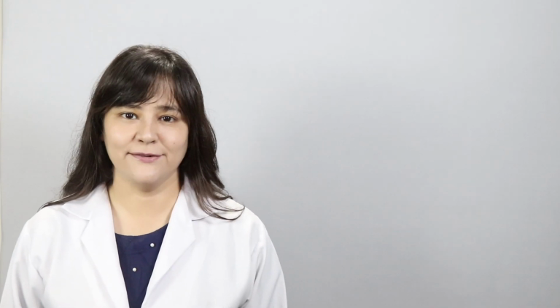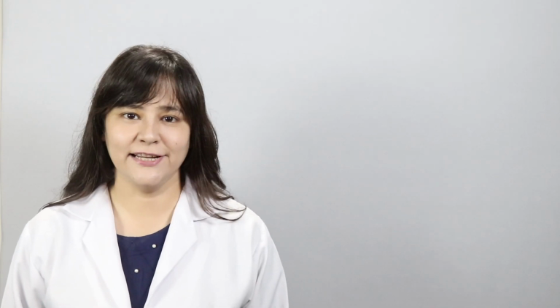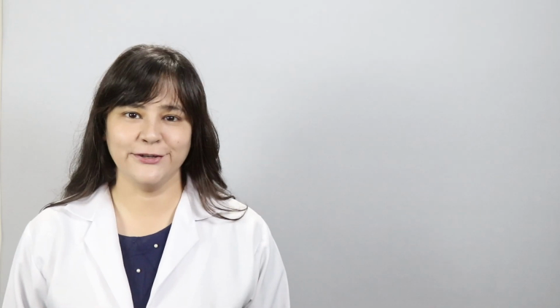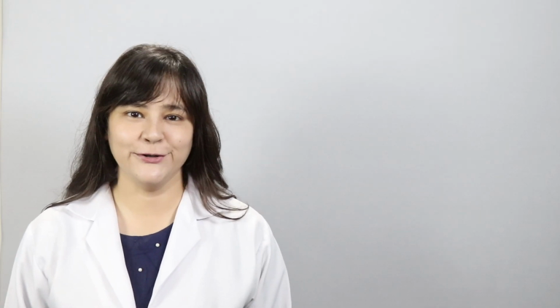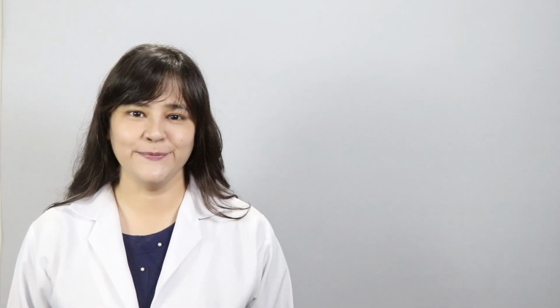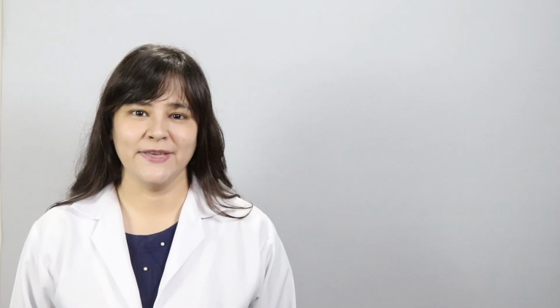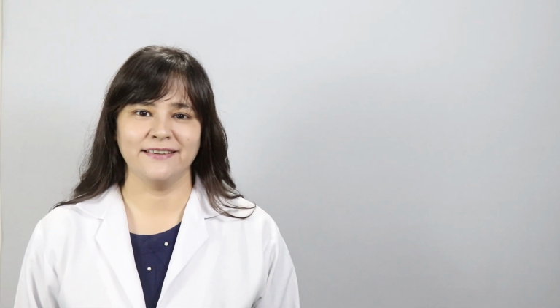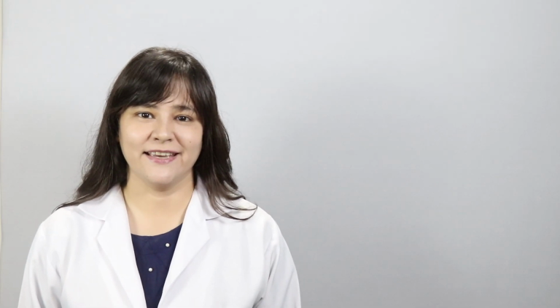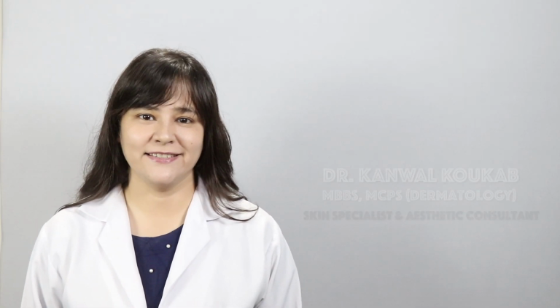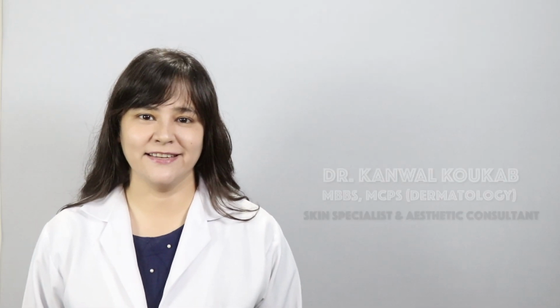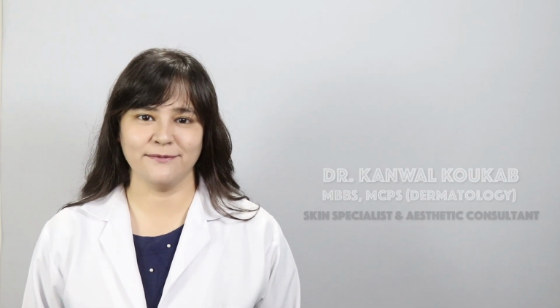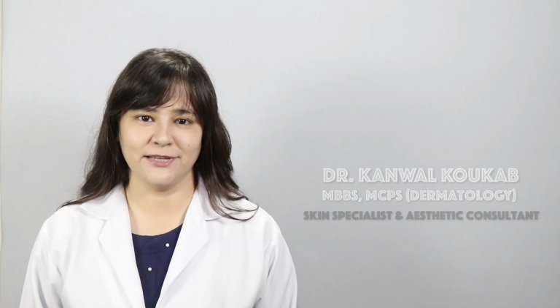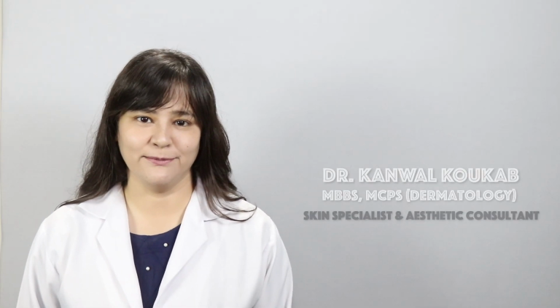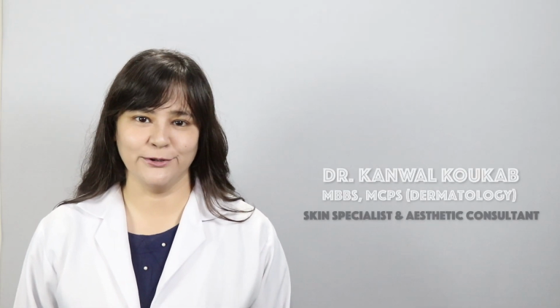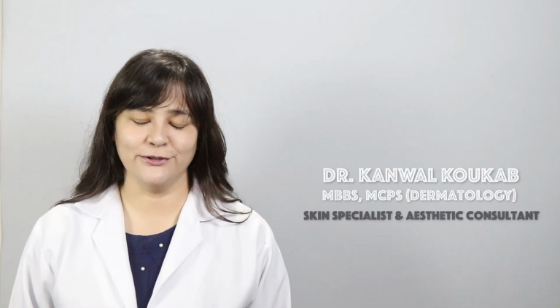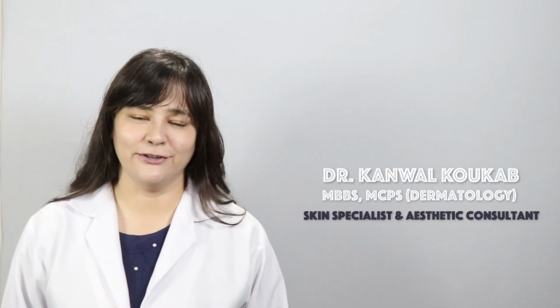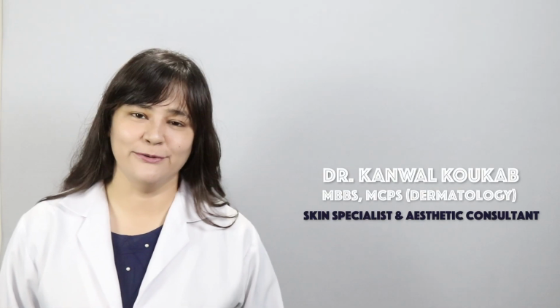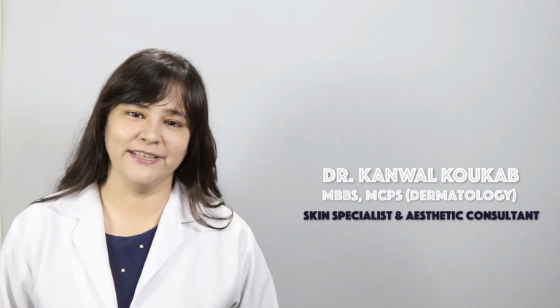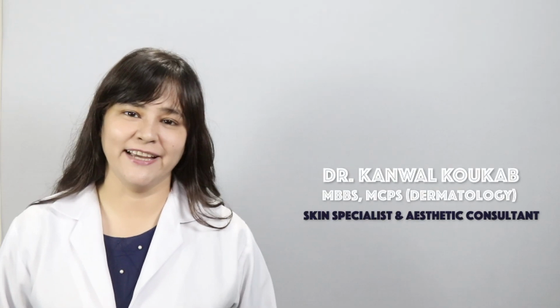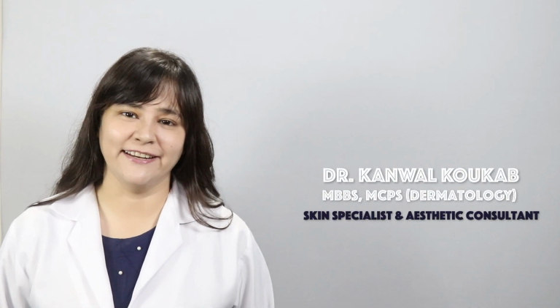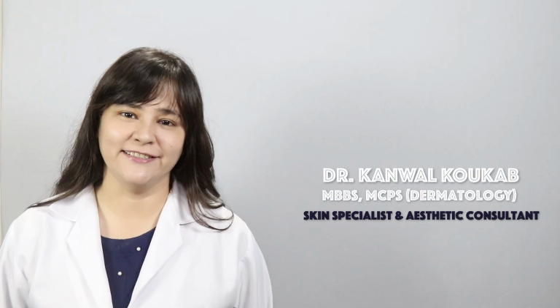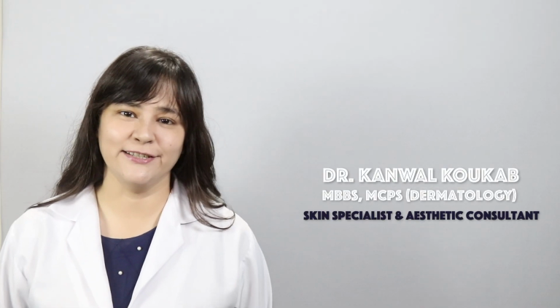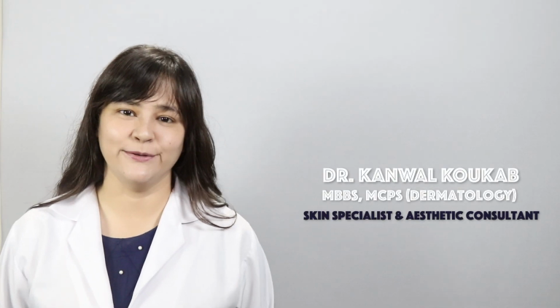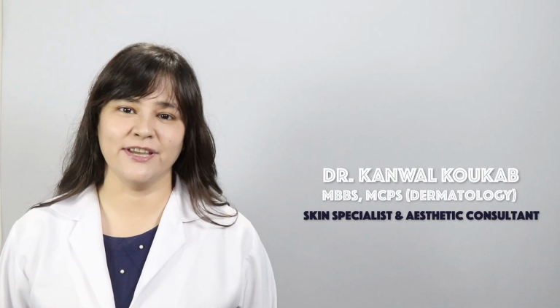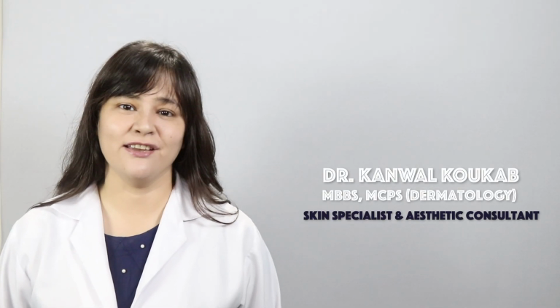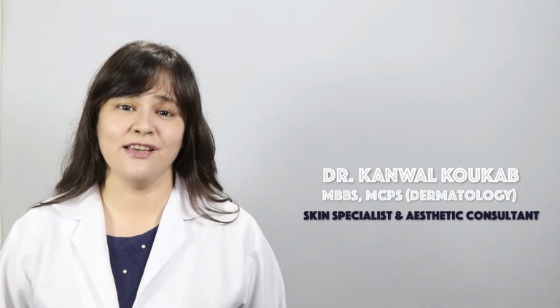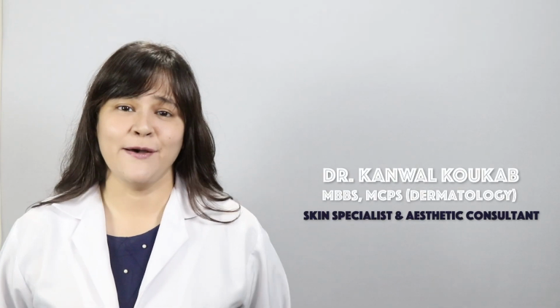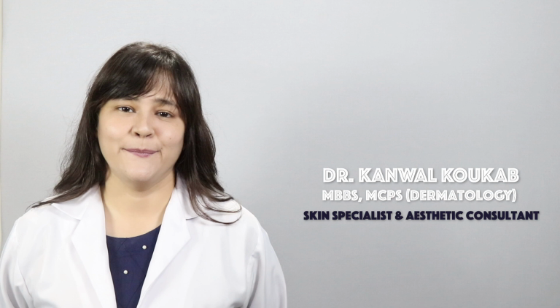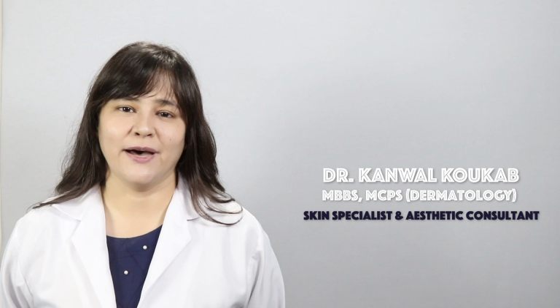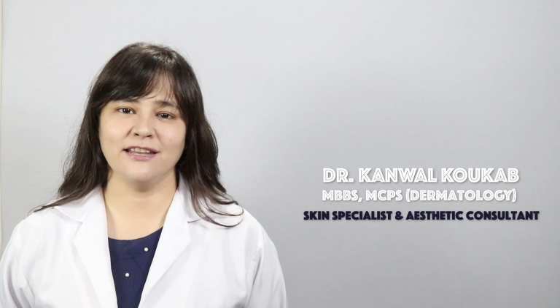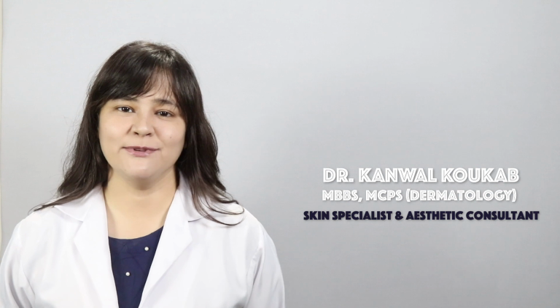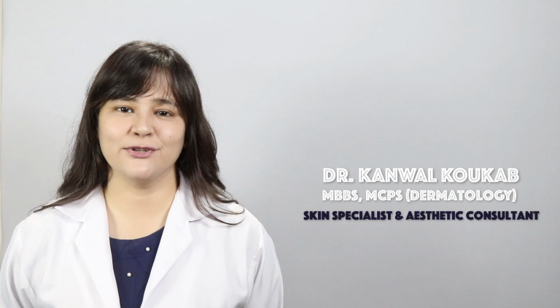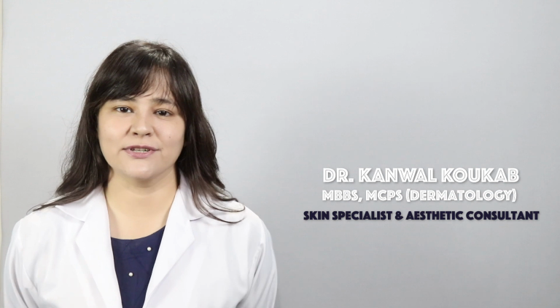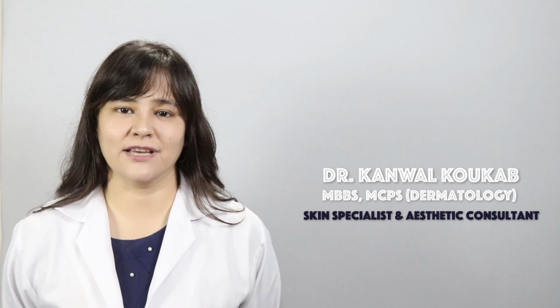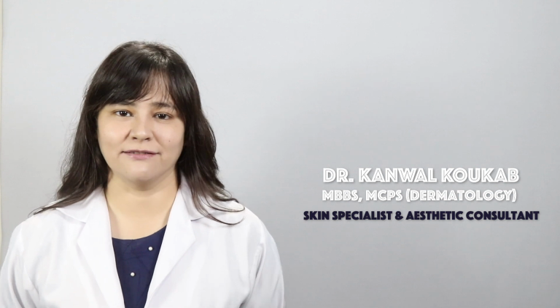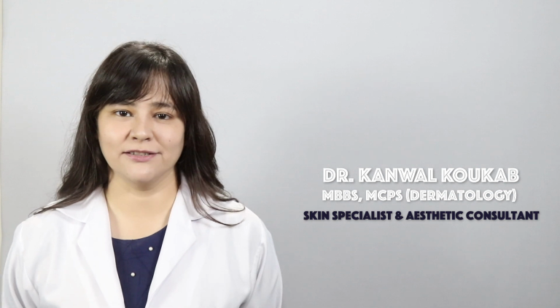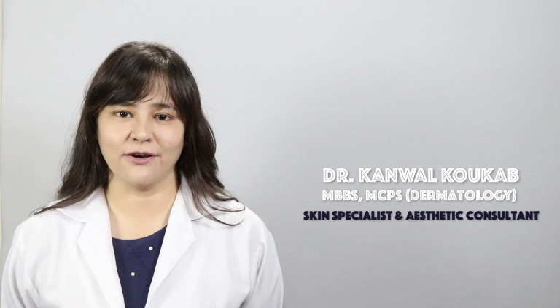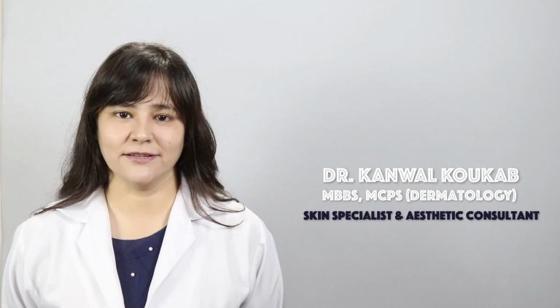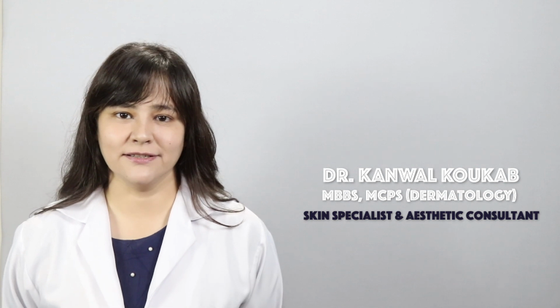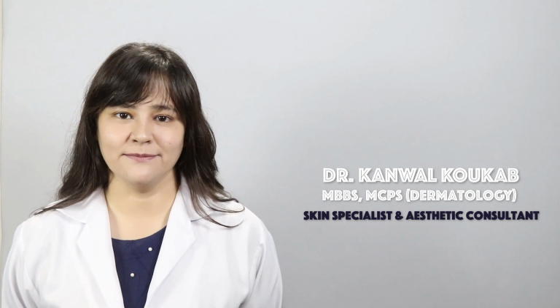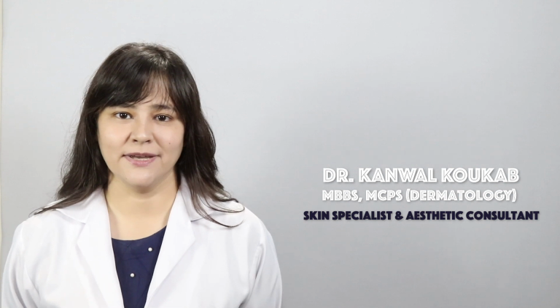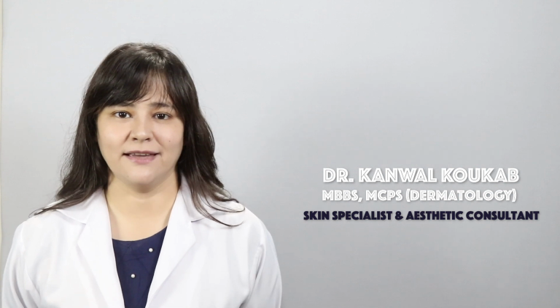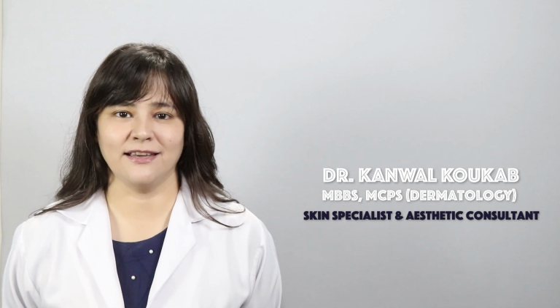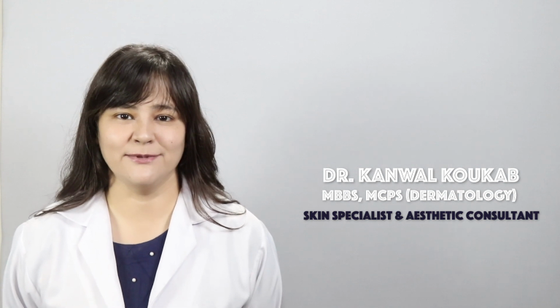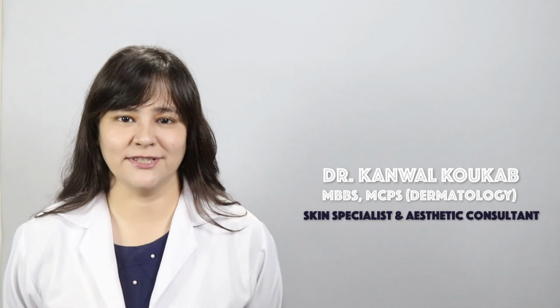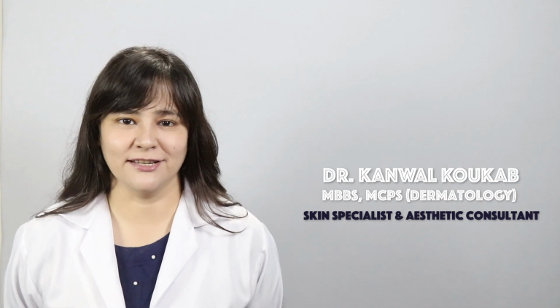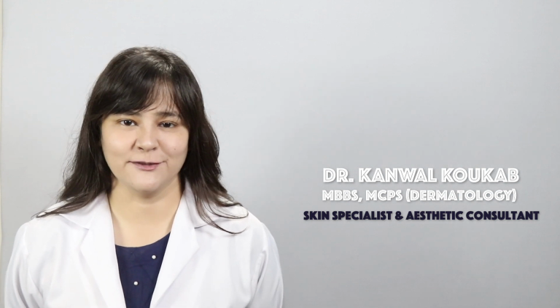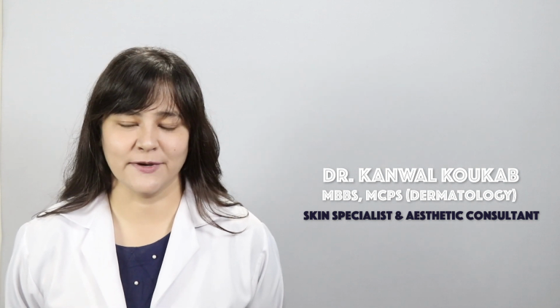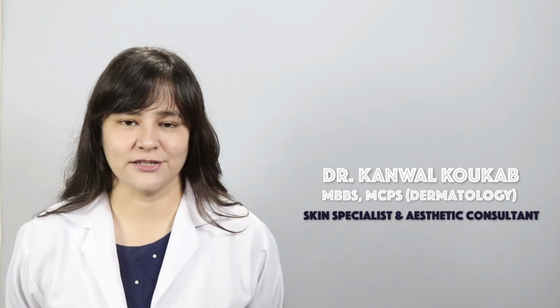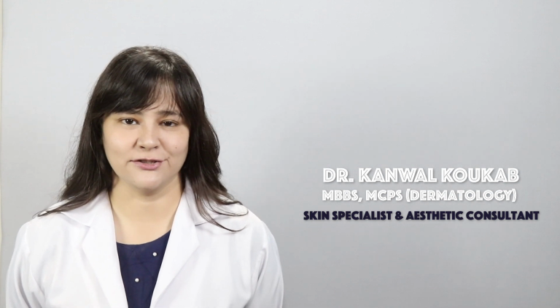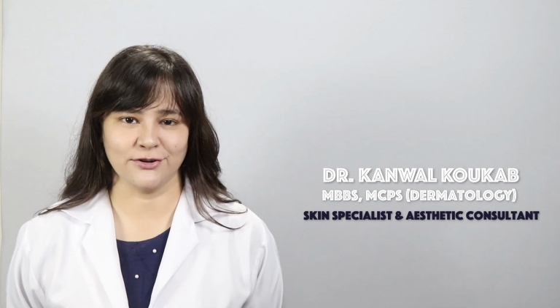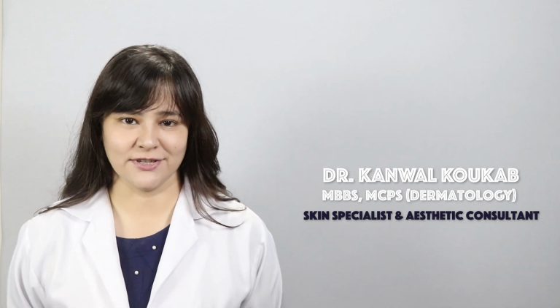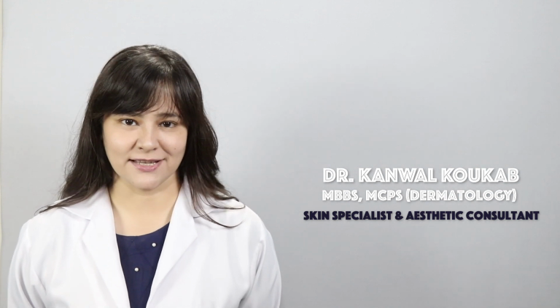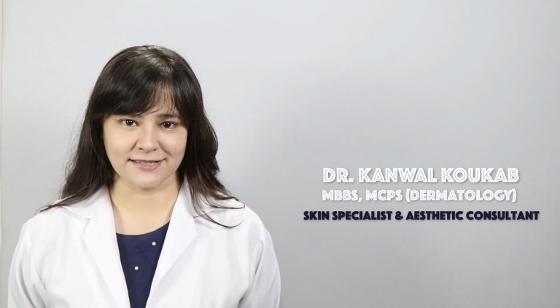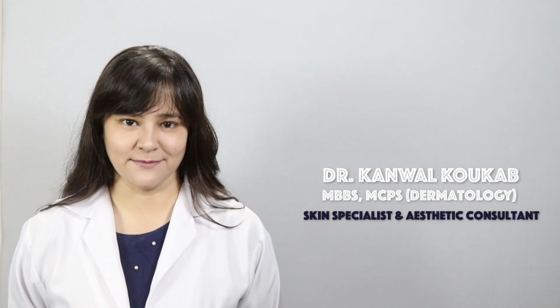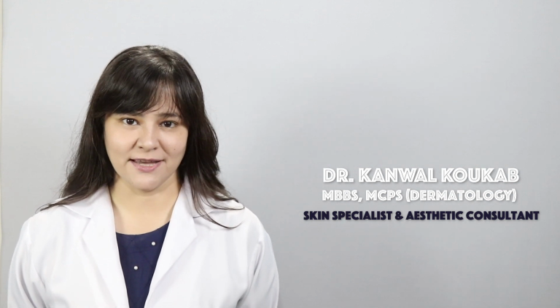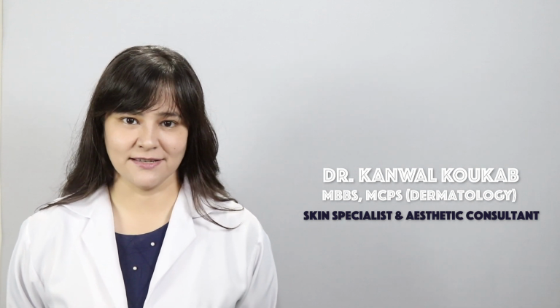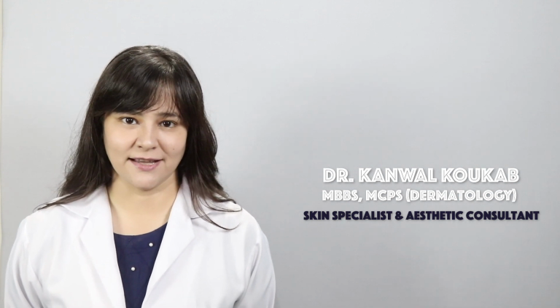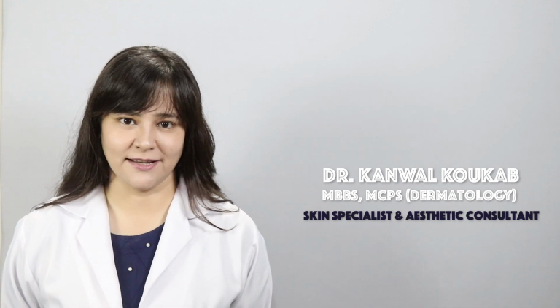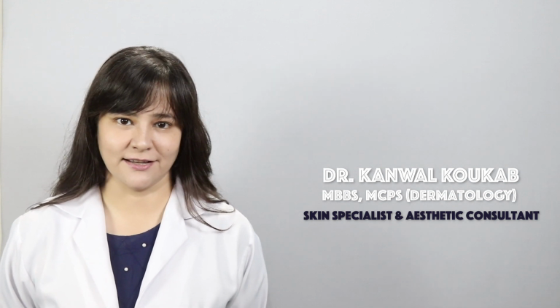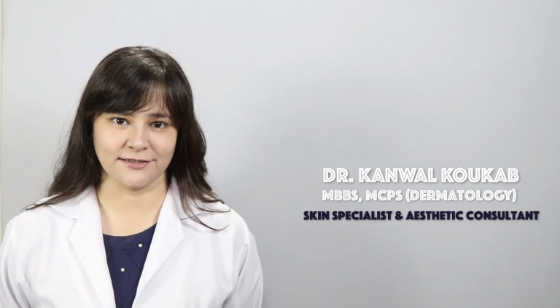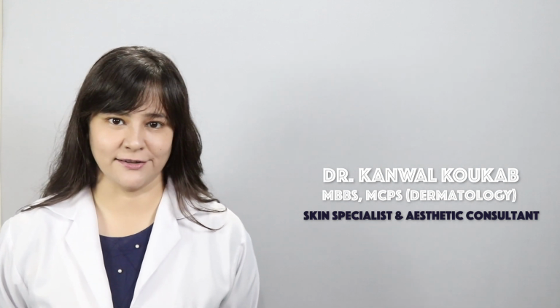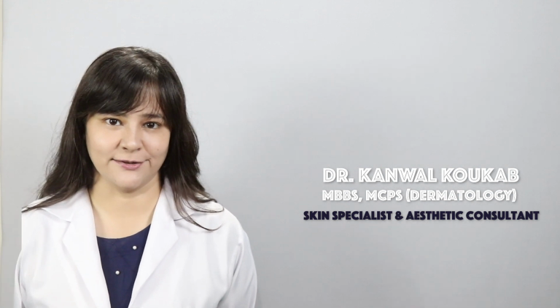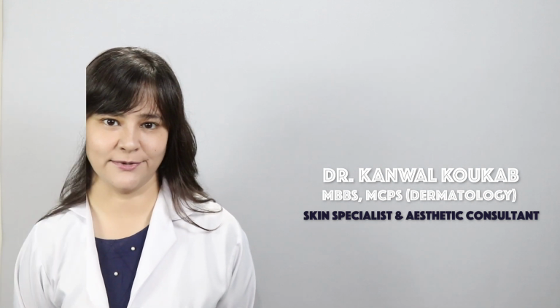Assalamualaikum. How are you all? Will you be with me? My name is Dr. Kamal Cocker and I am a Skin Specialist and an Aesthetic Consultant.